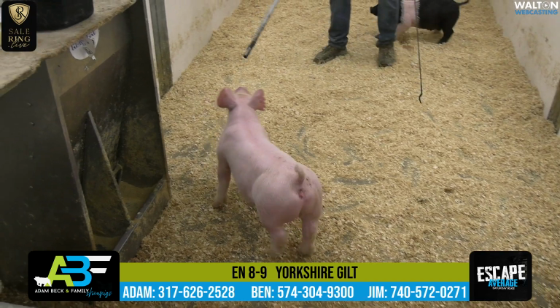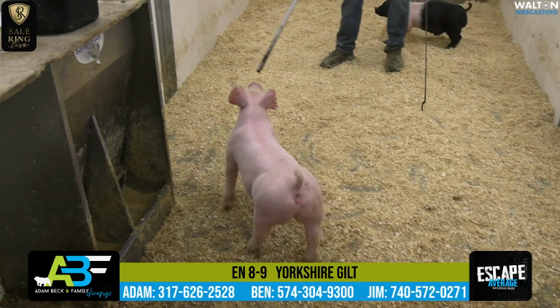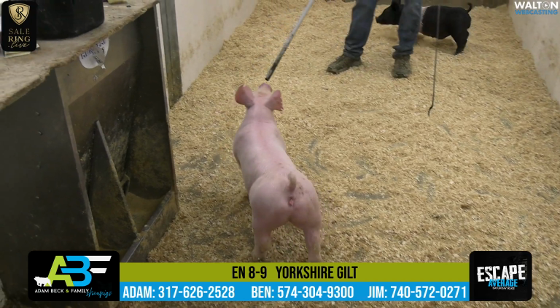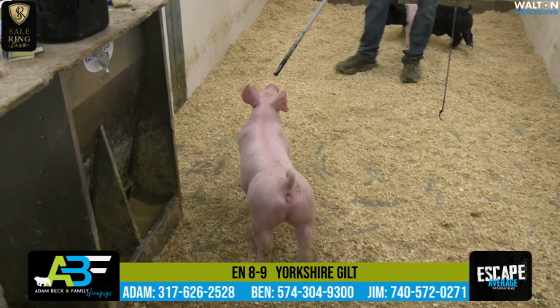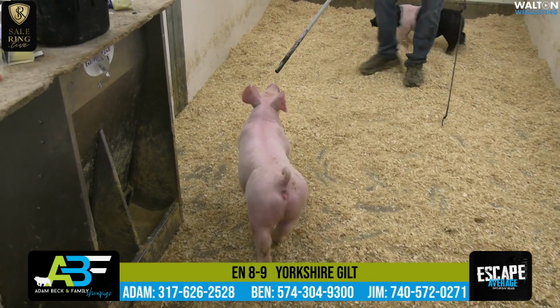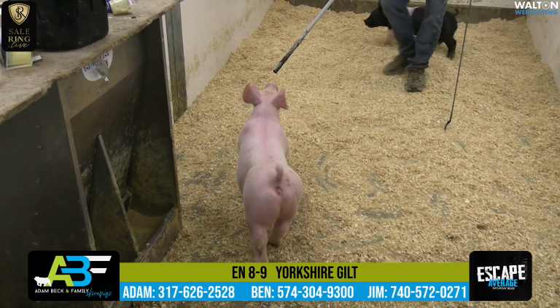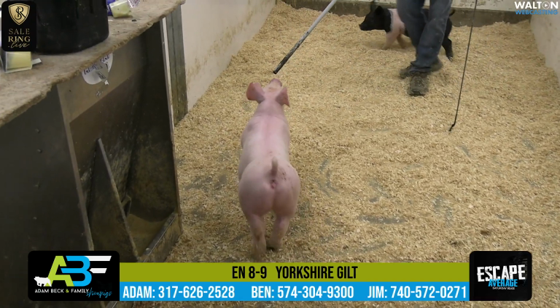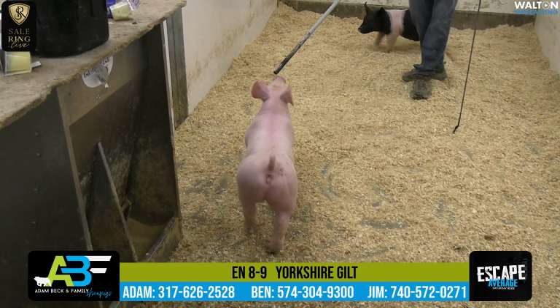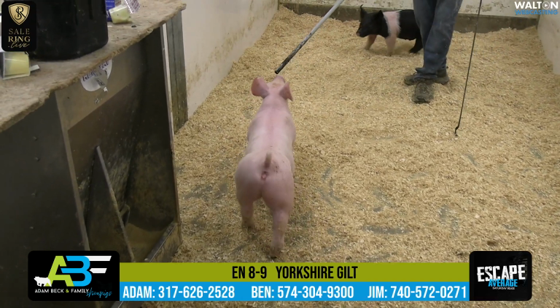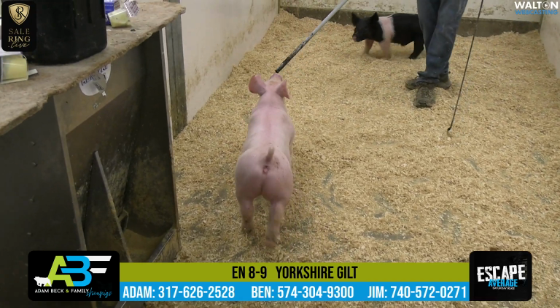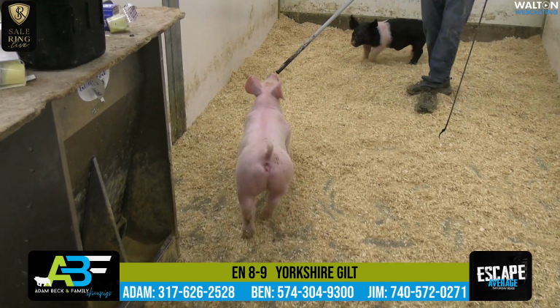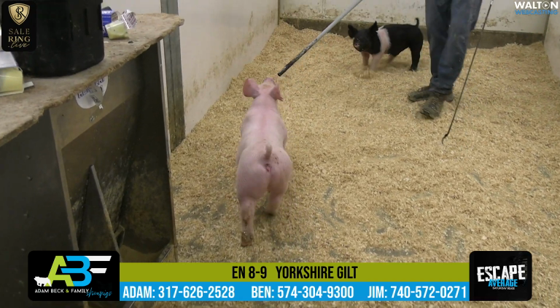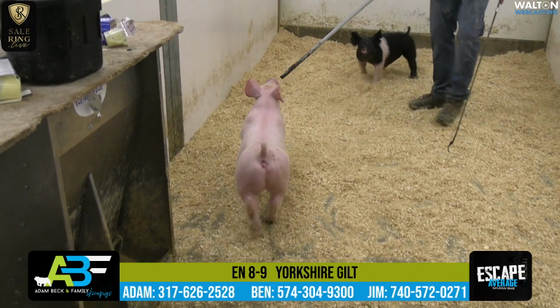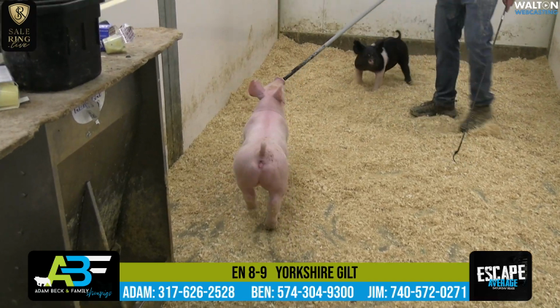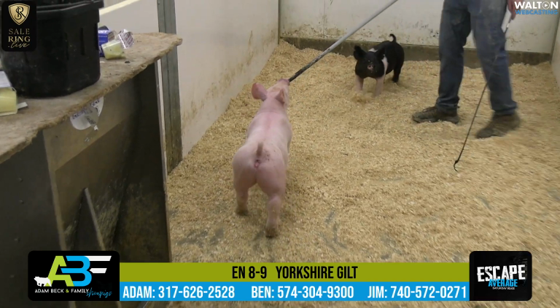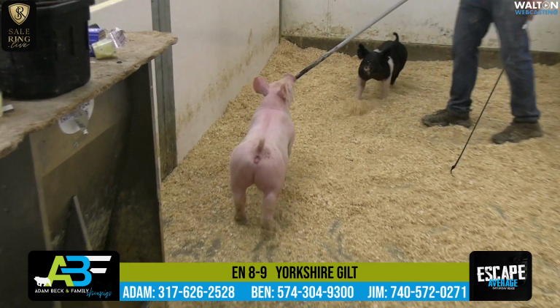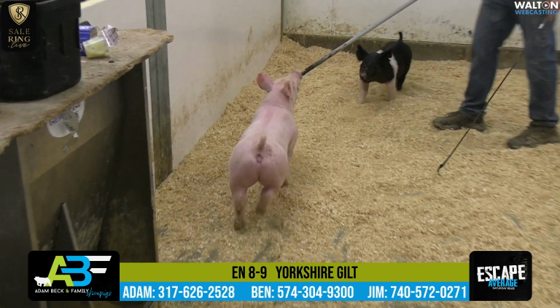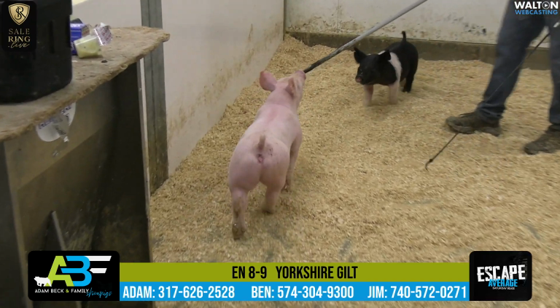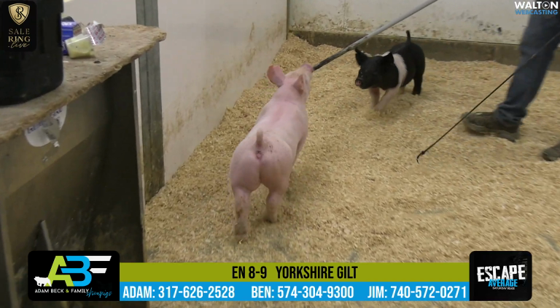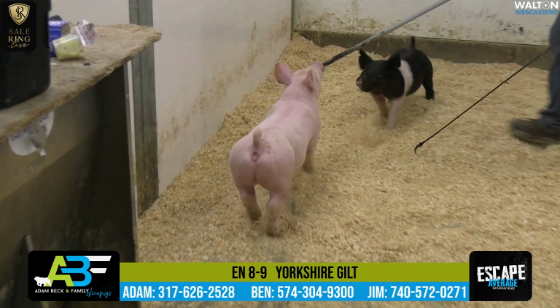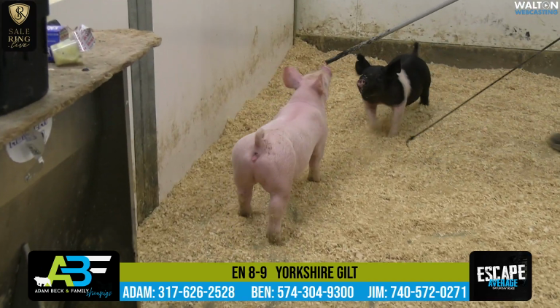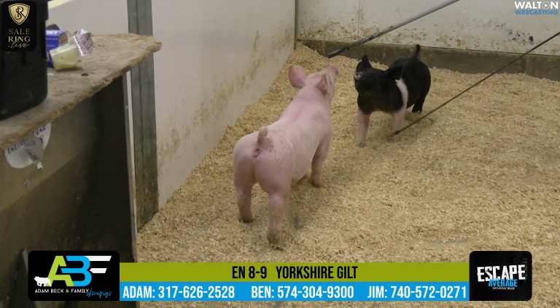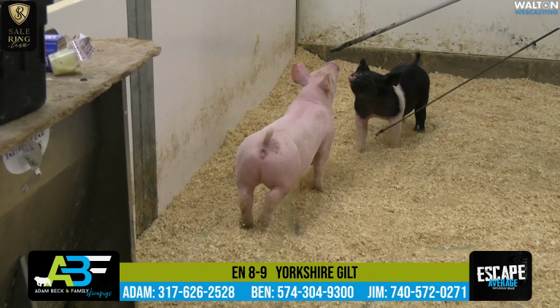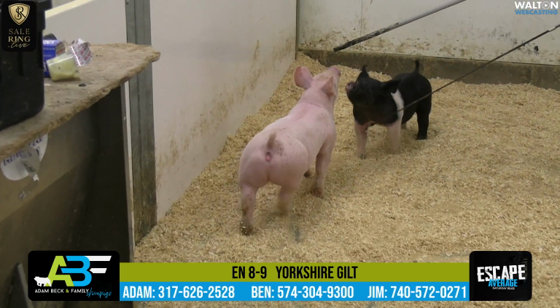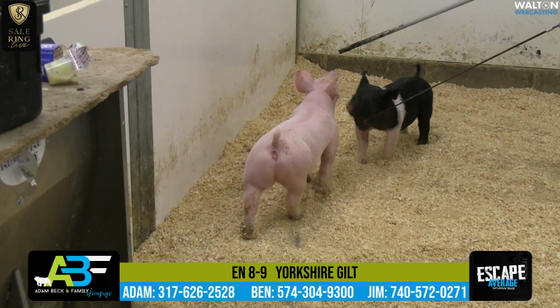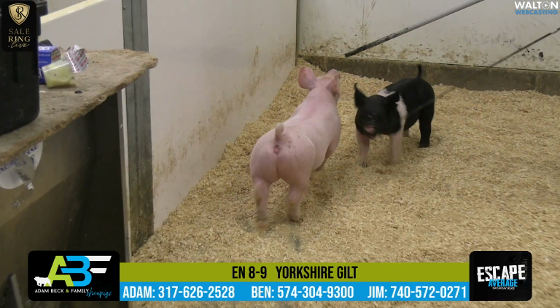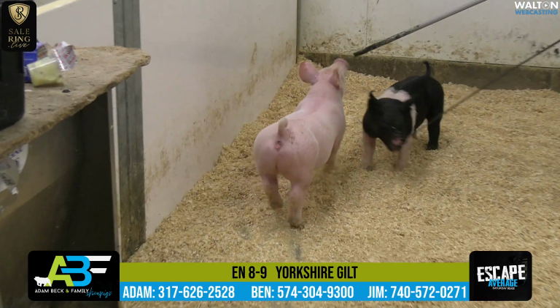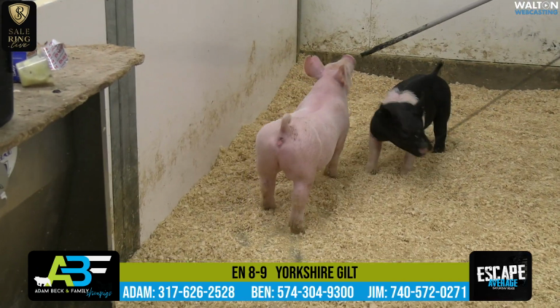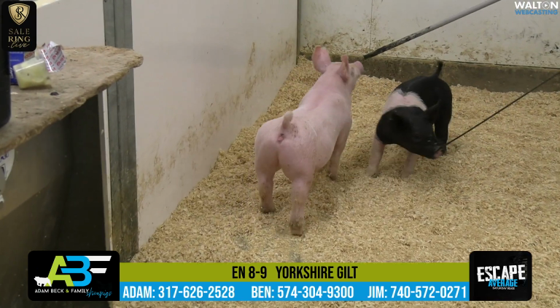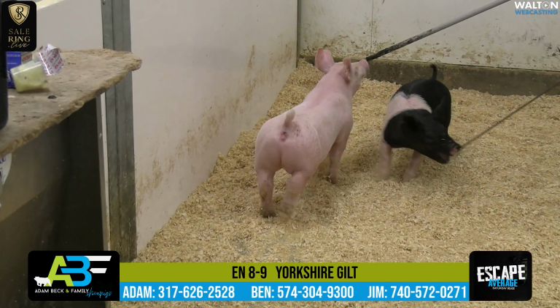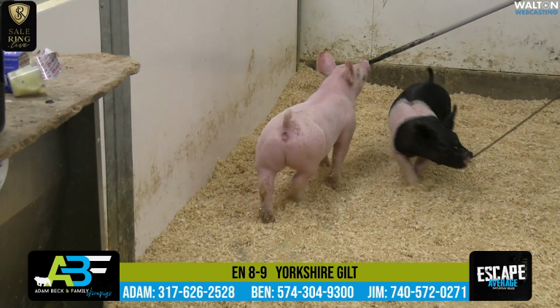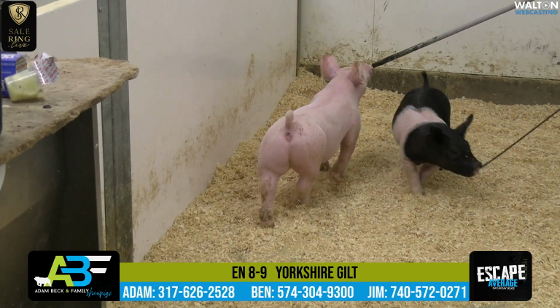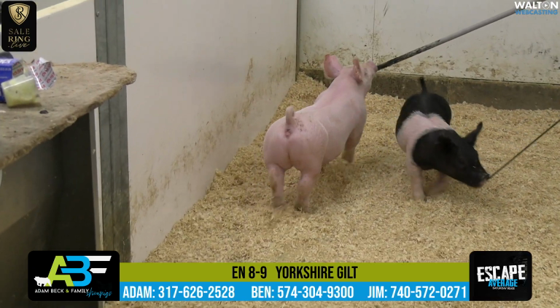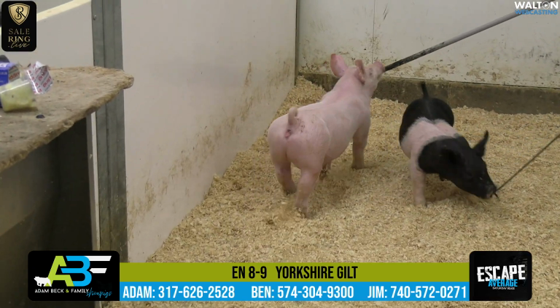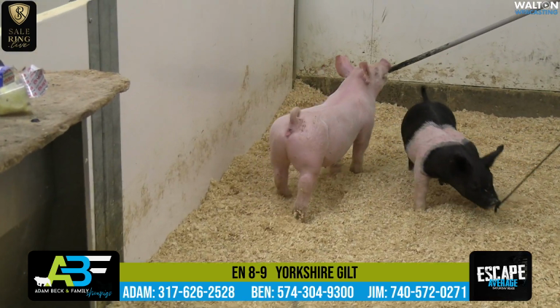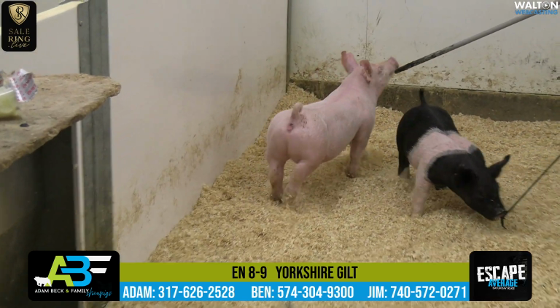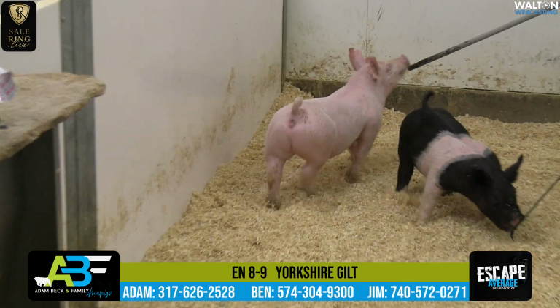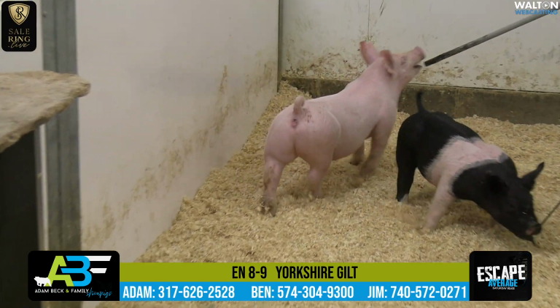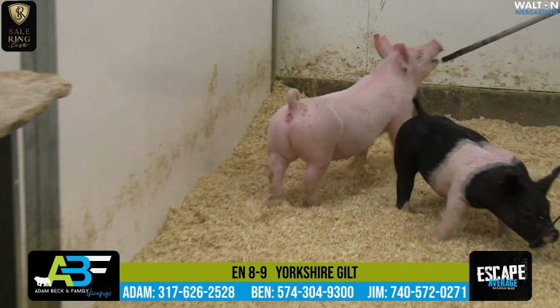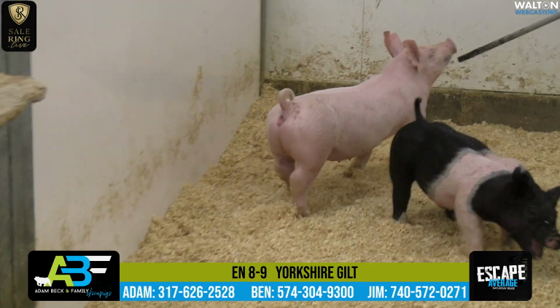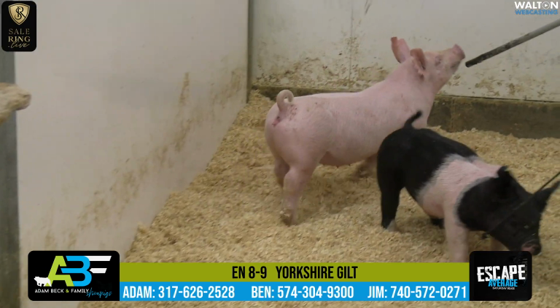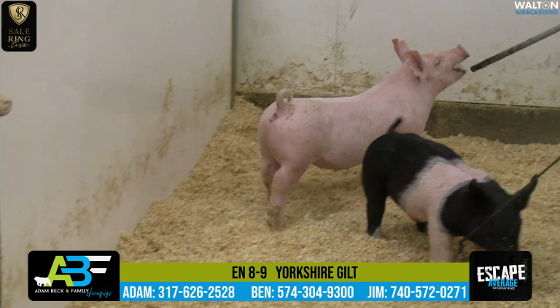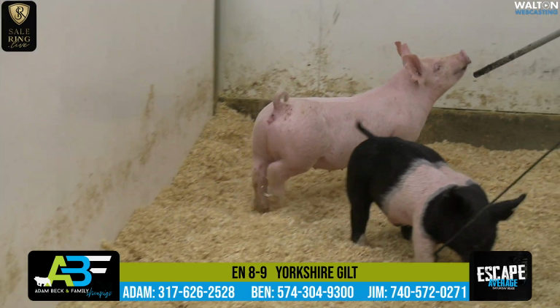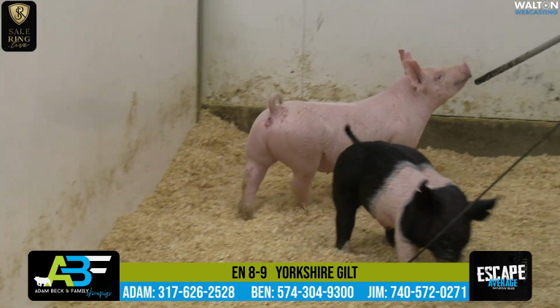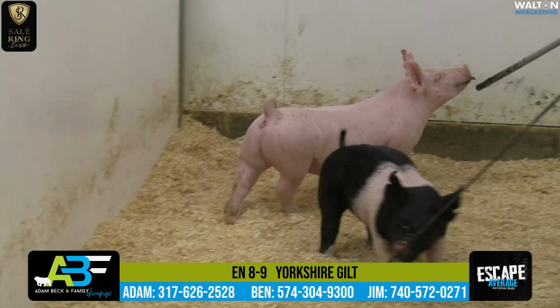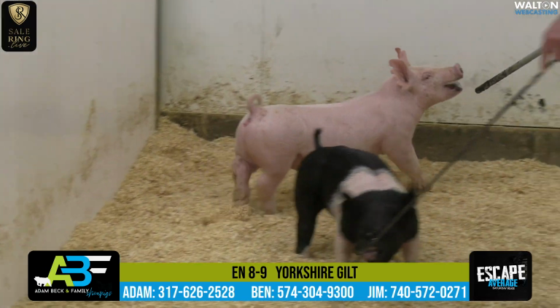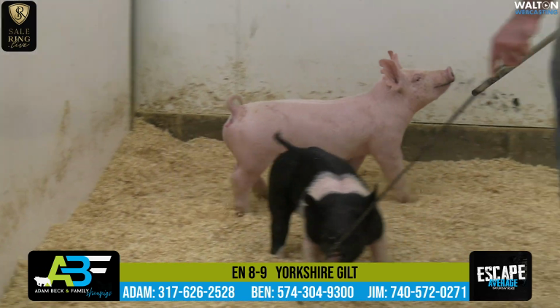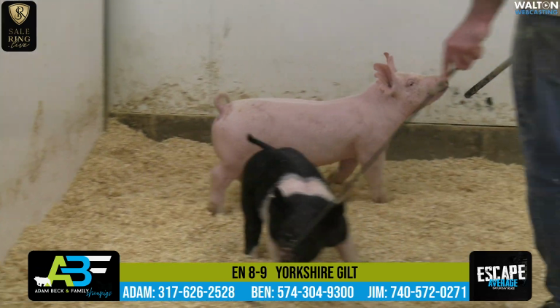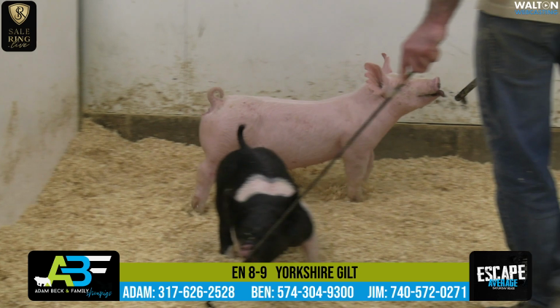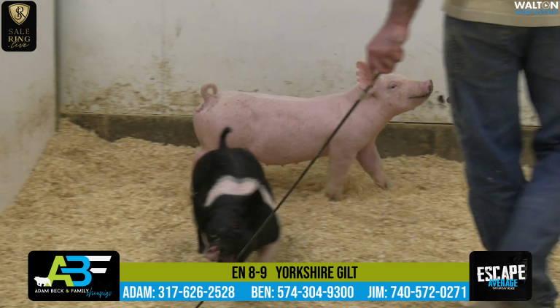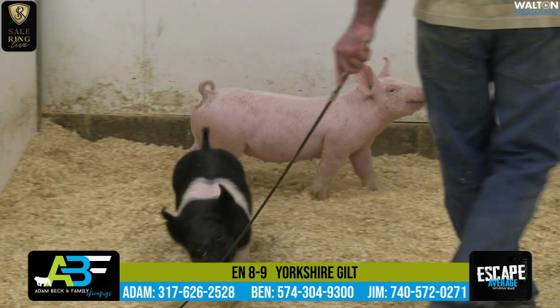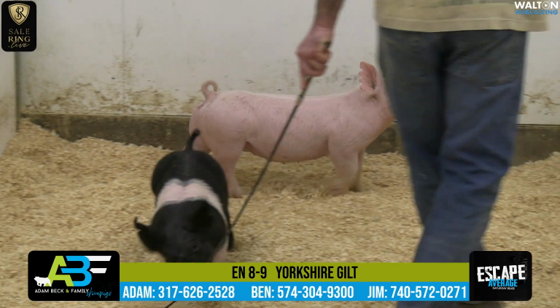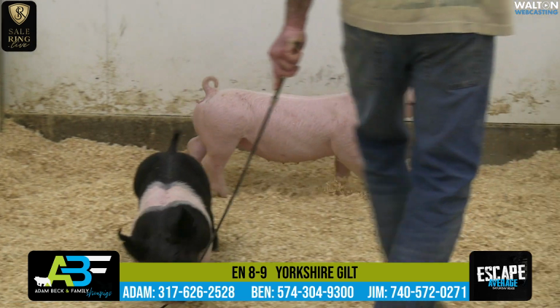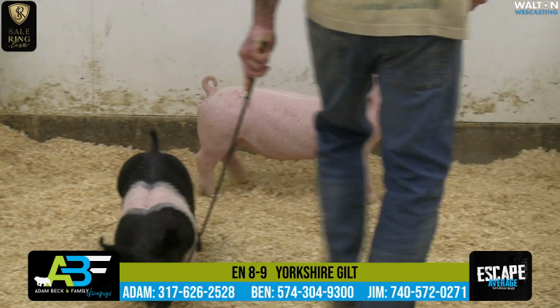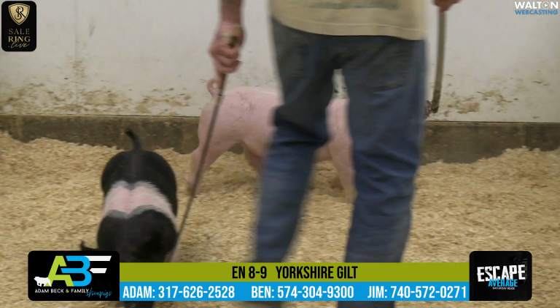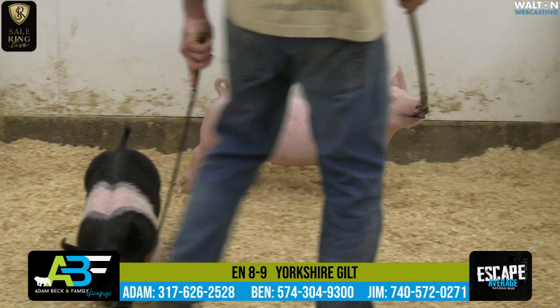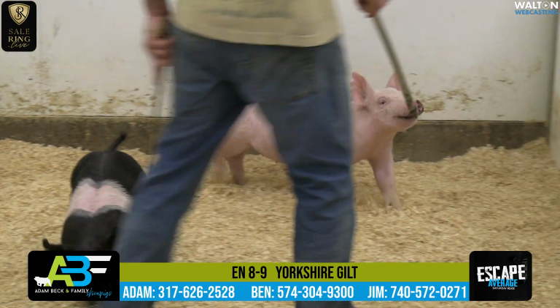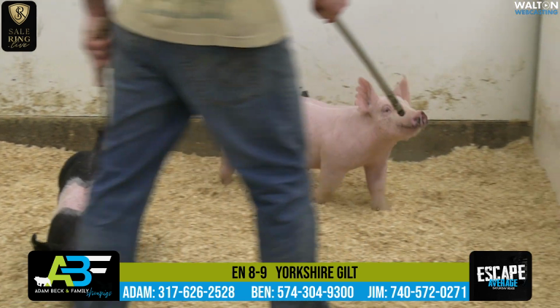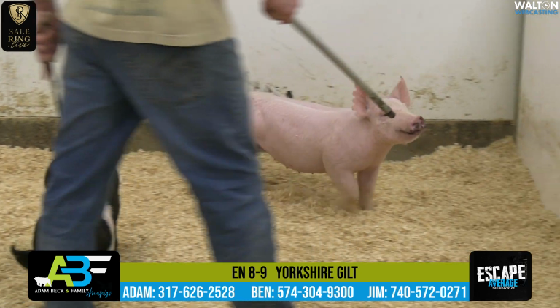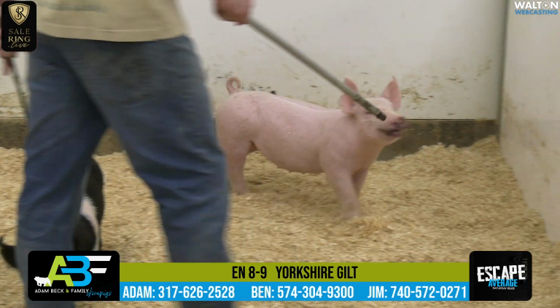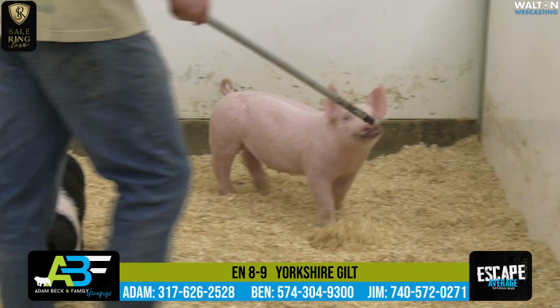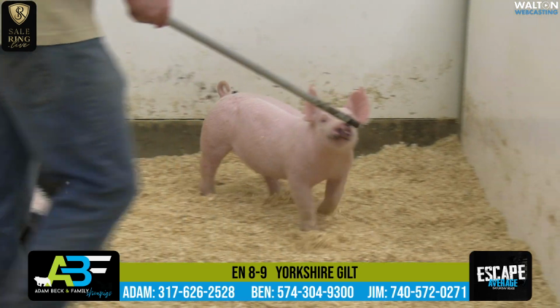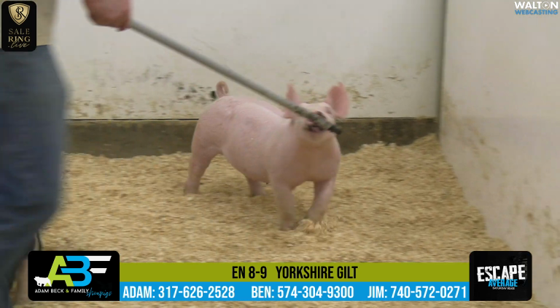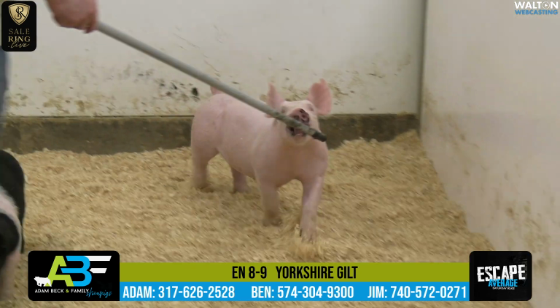The eight-litter hogs are going to be sired by Tycoon, again the Travis Peters hog that we would have purchased last summer.